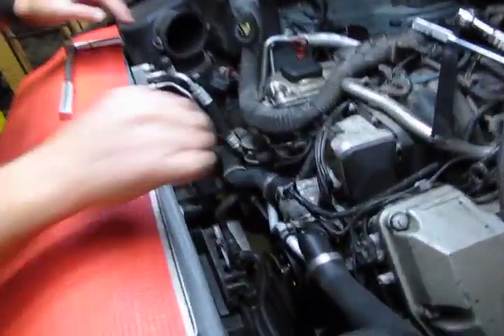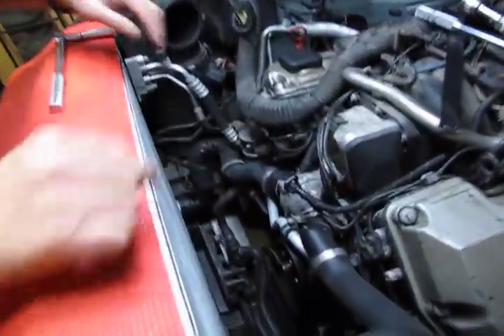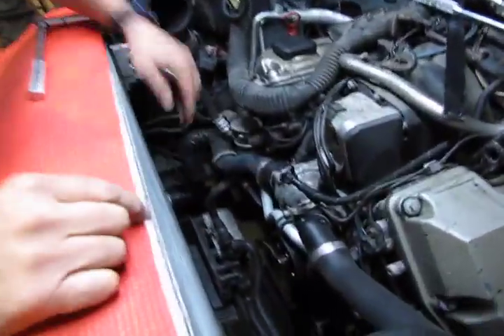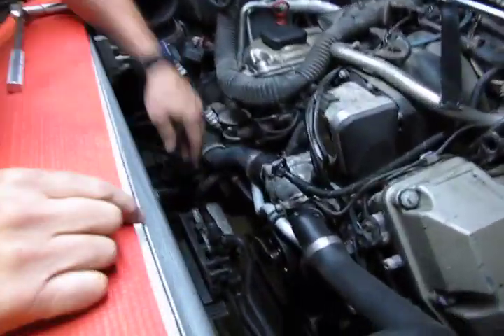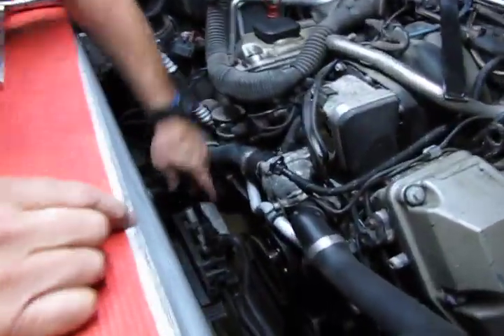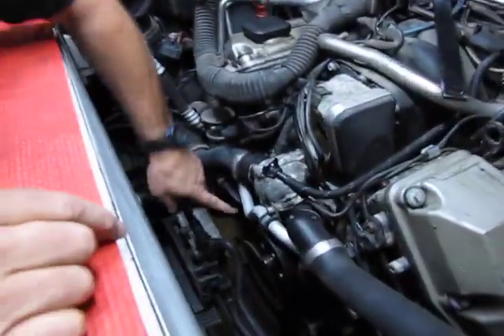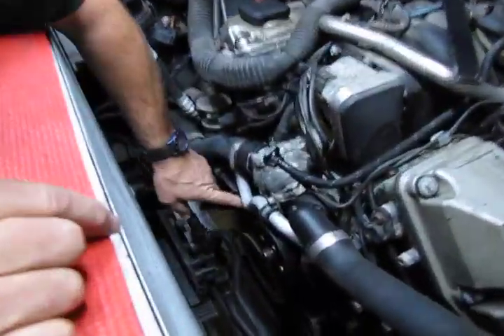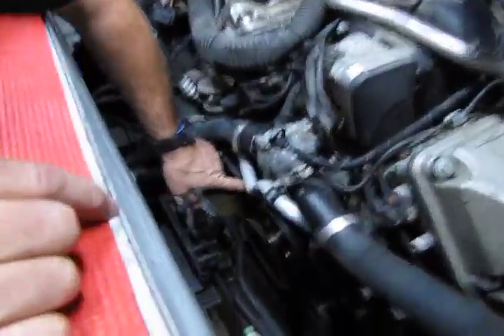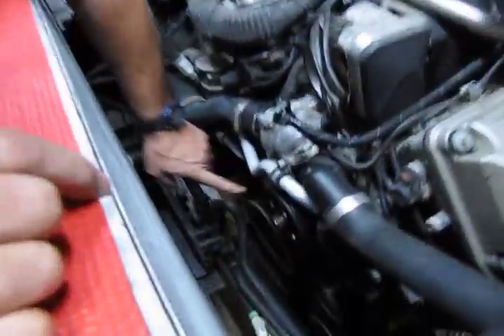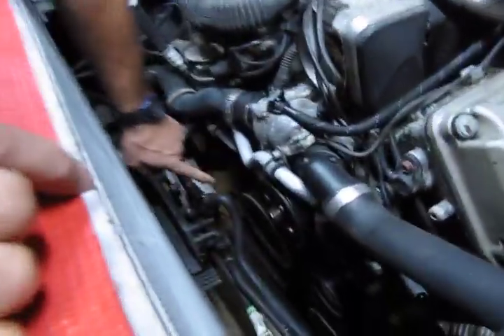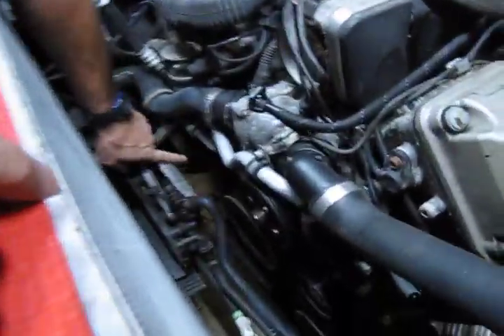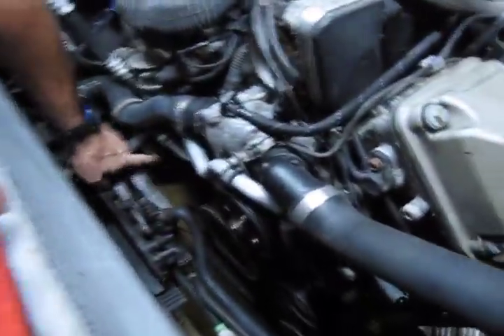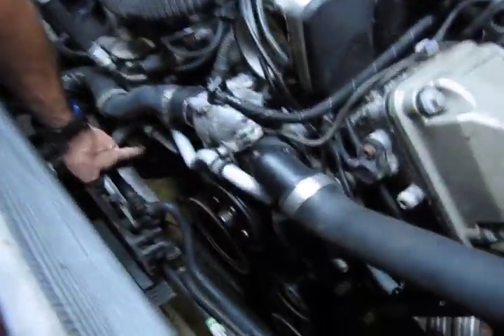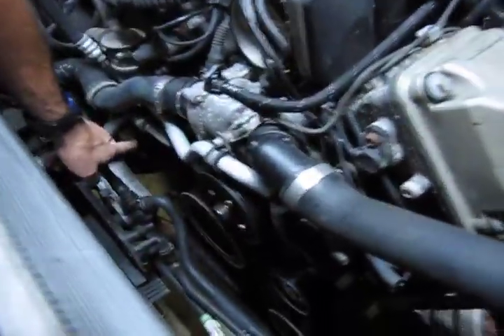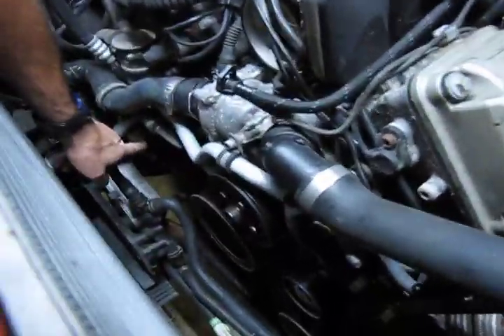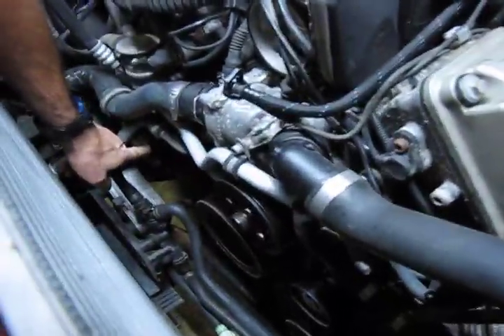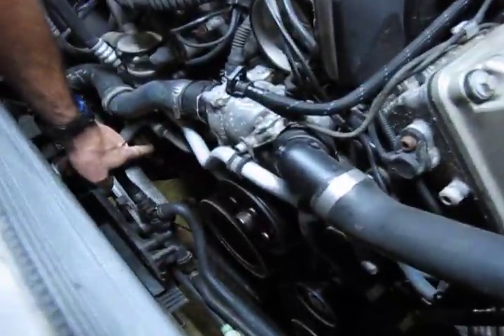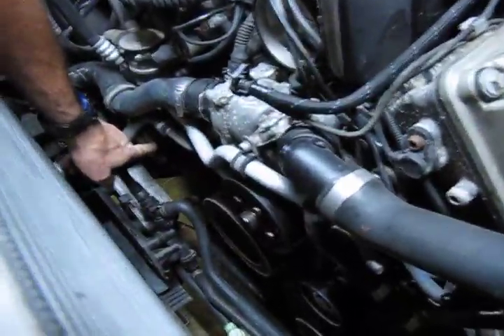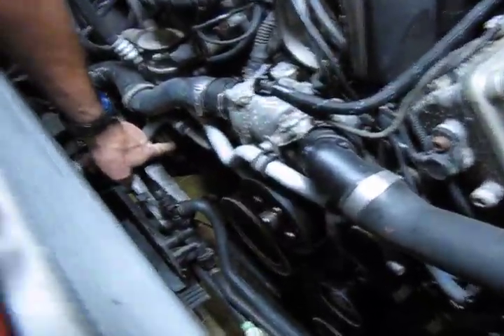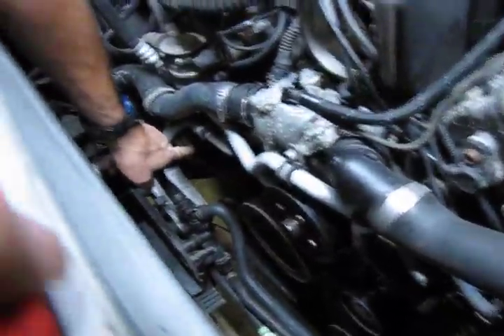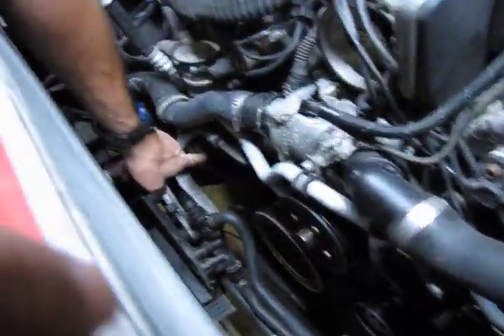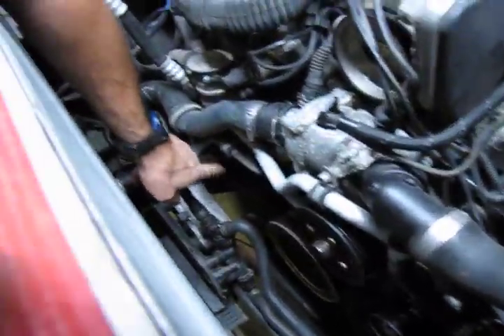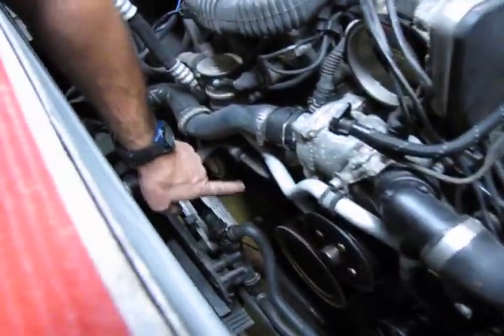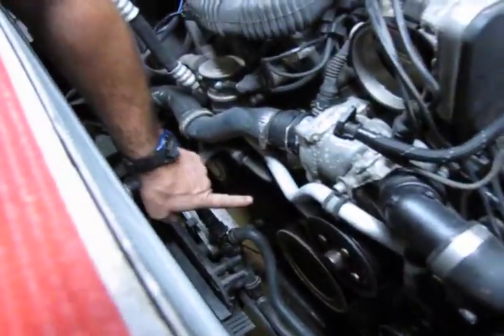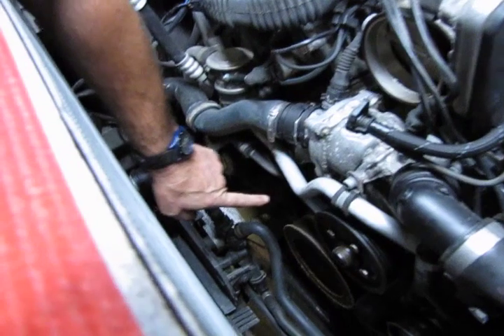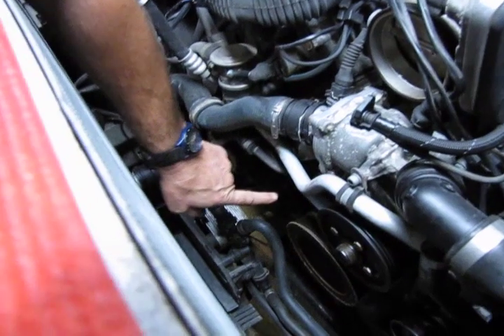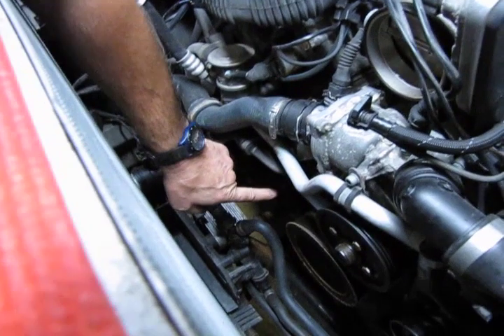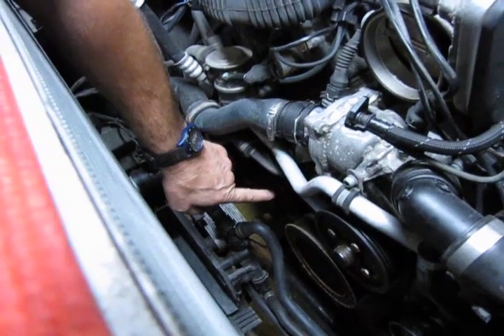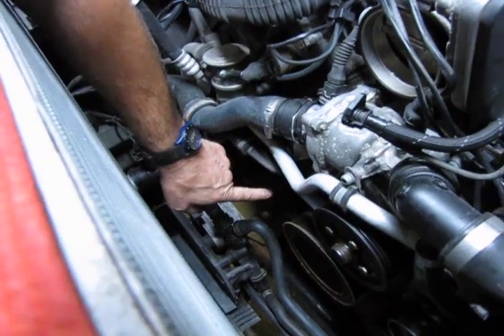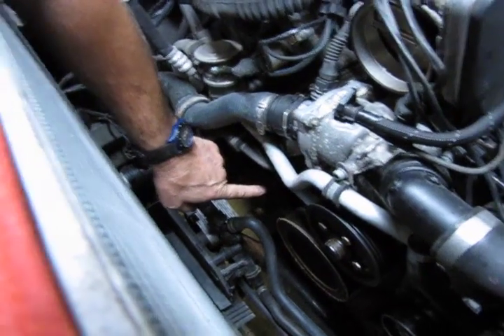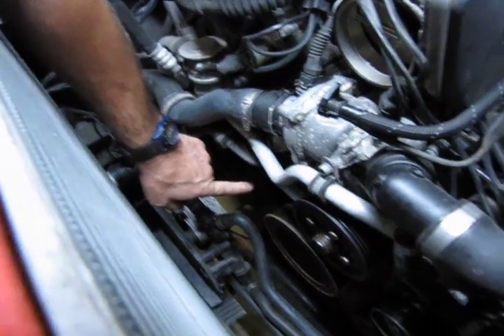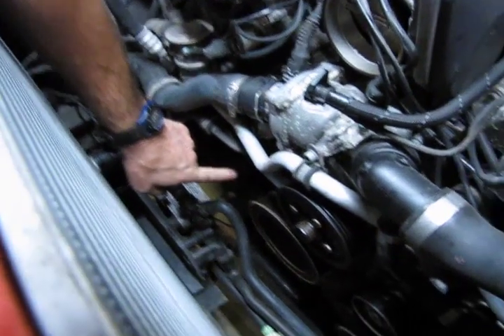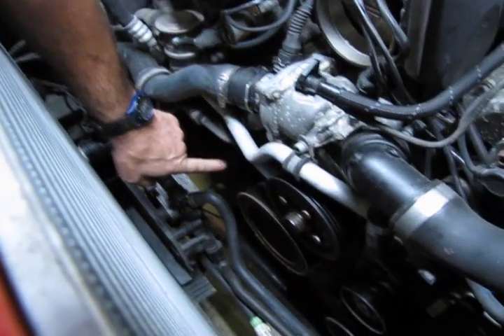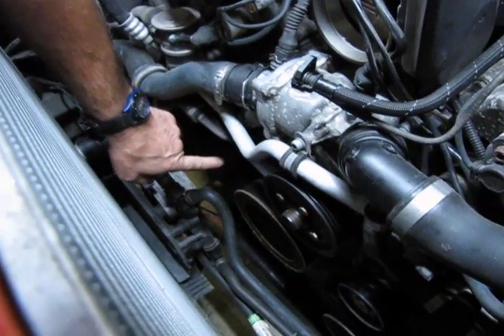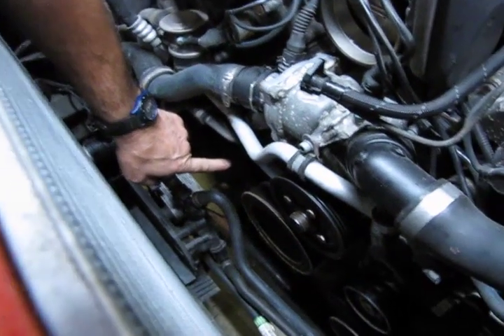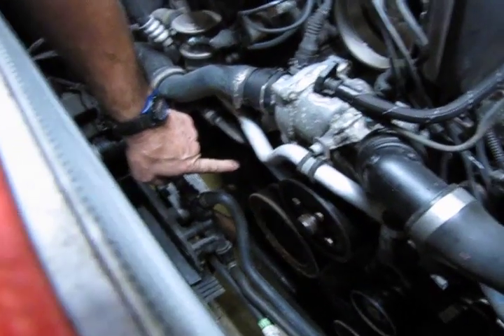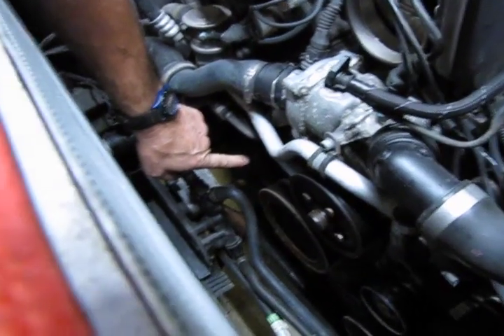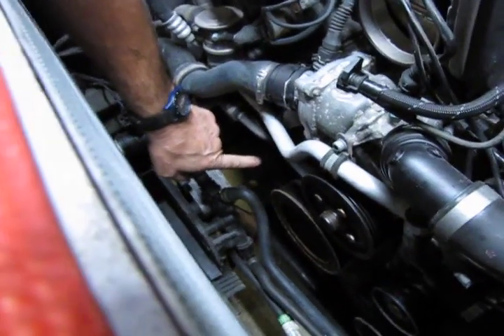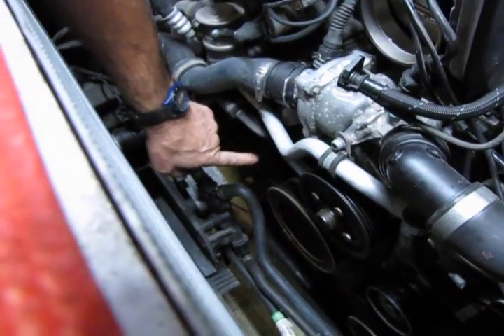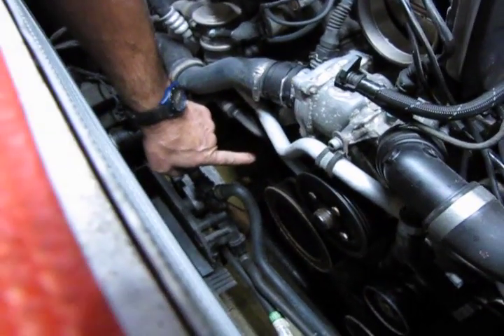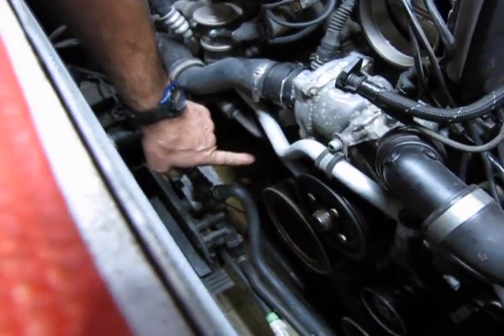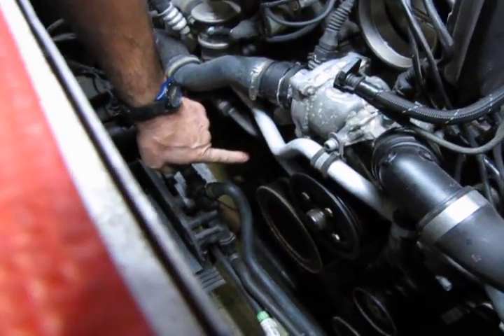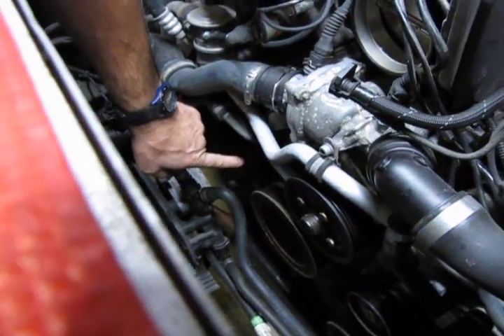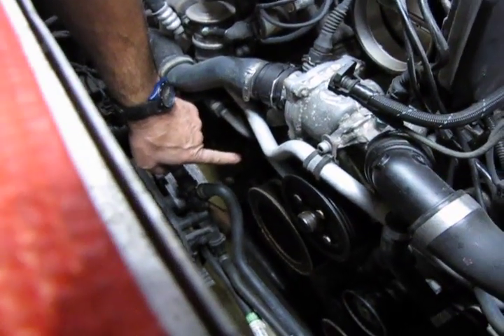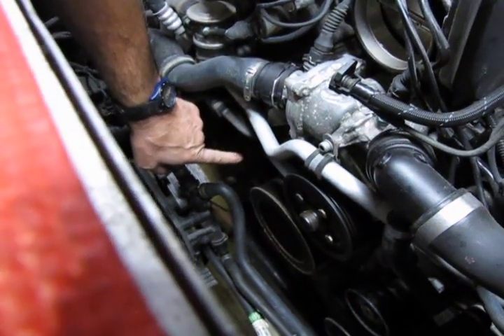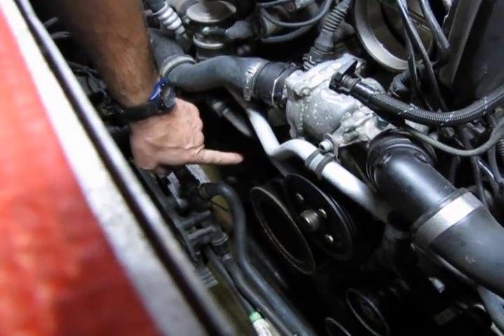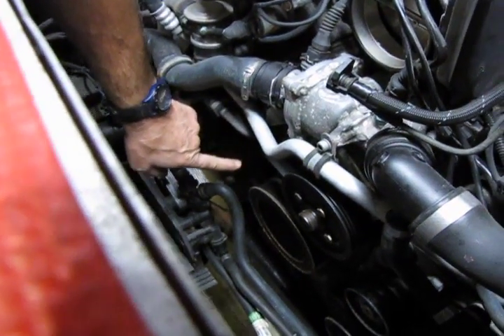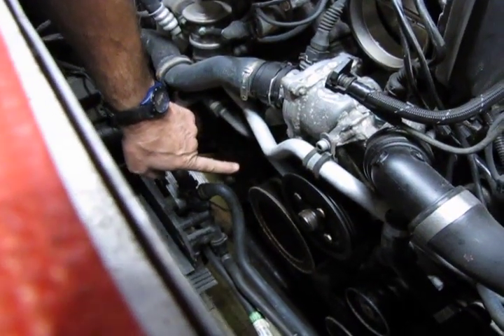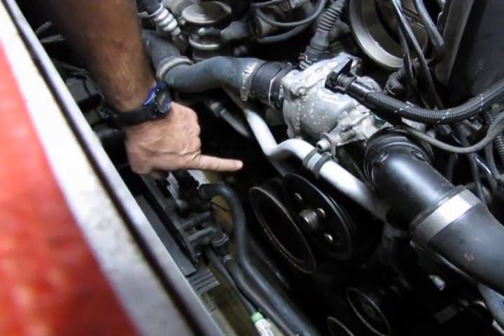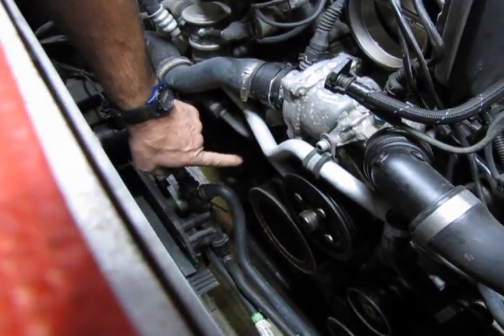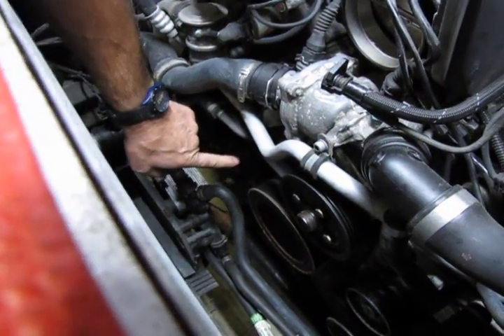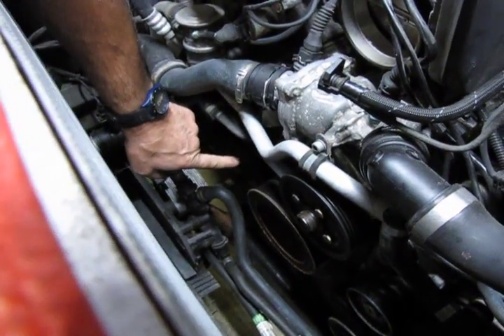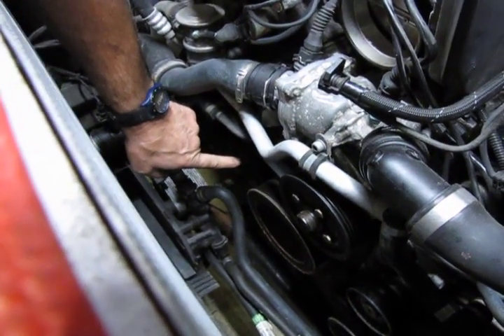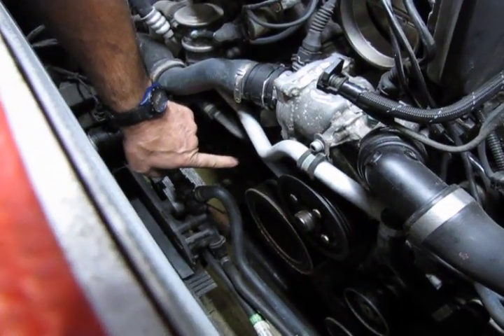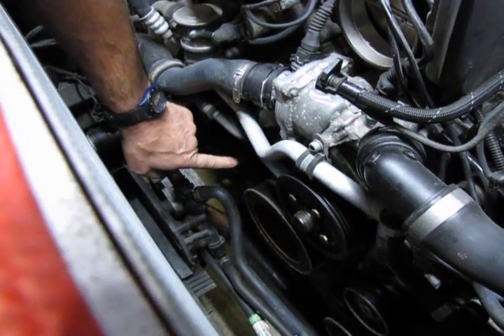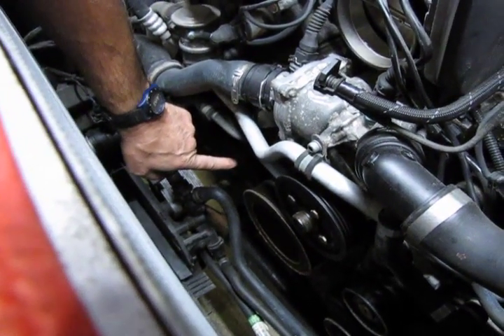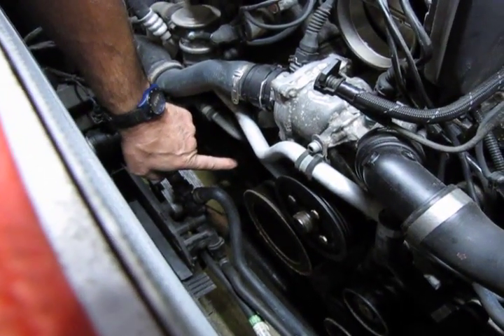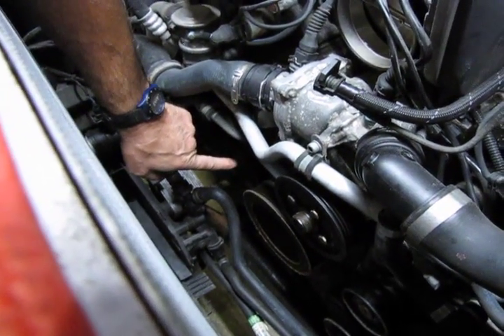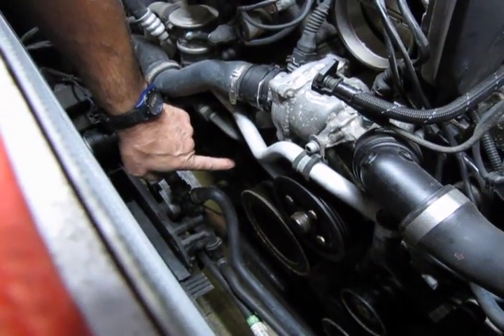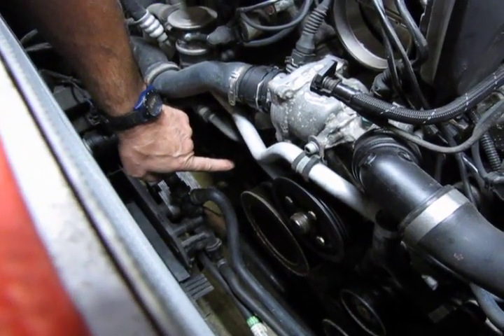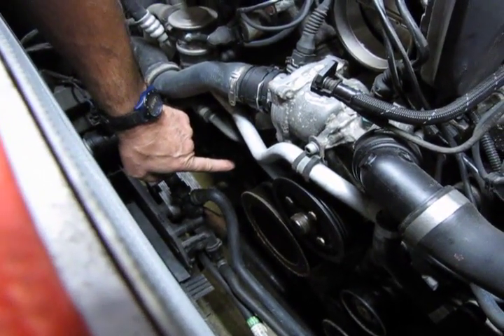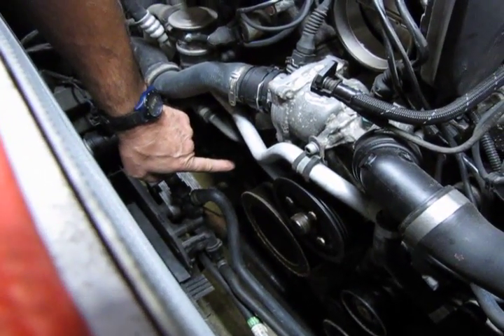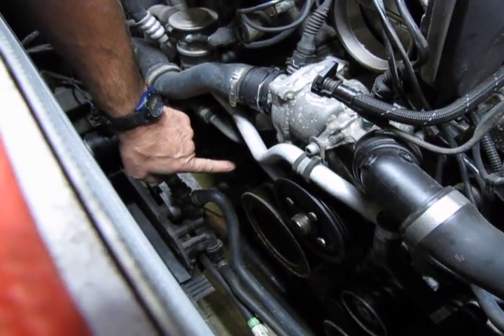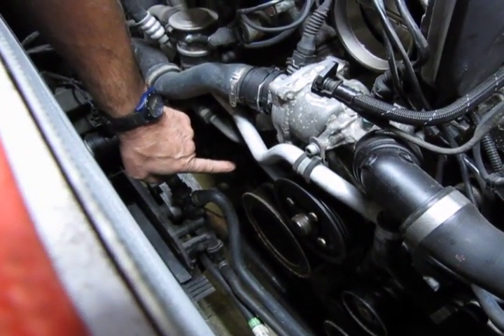Here's the condition of the belt we're taking off the vehicle — all the ribbing is starting to crack and split, which means this belt is drying out. It's not quite at the point where it's going to fail, but it's definitely going to affect performance, and if we continue to leave it on the vehicle, it will eventually fail. Now we have one more belt still in the back — it runs the air conditioning compressor. We have a tensioner there, and we'll show you how to remove that belt as well.